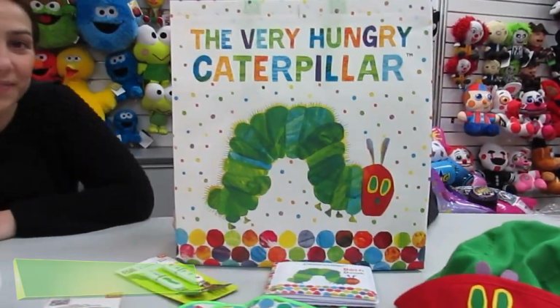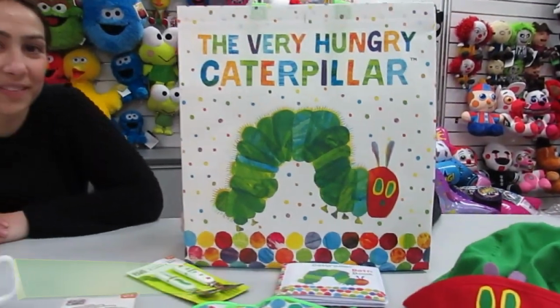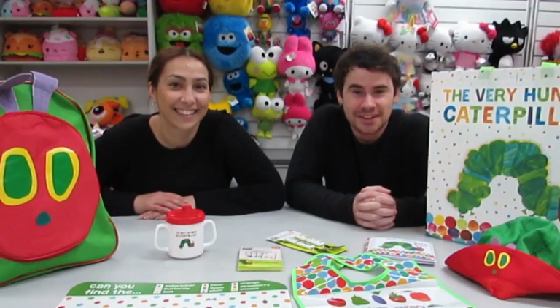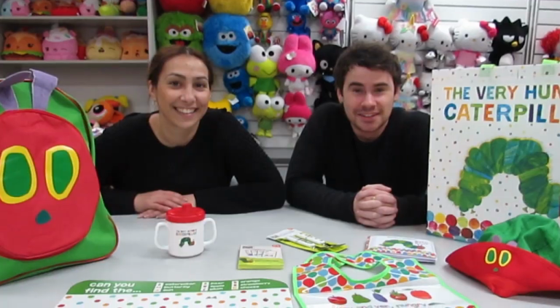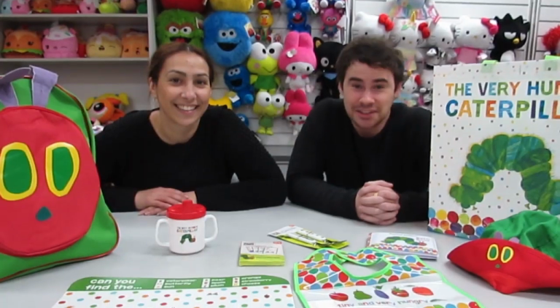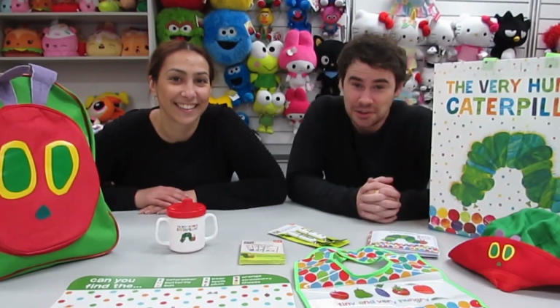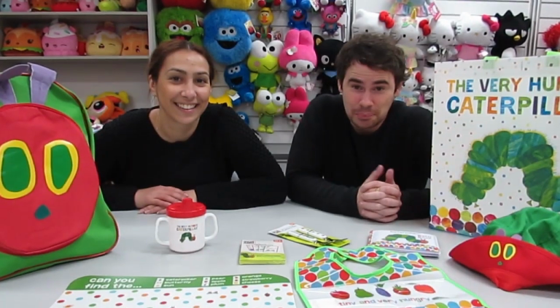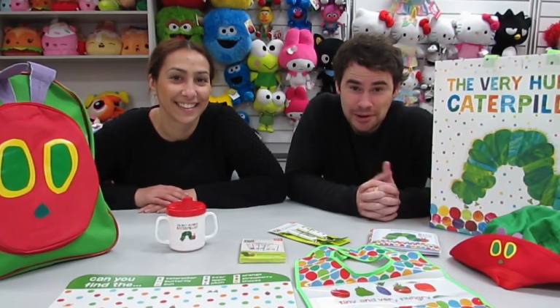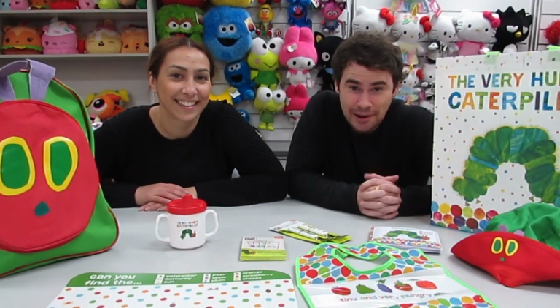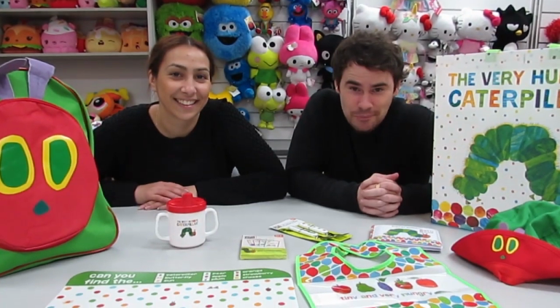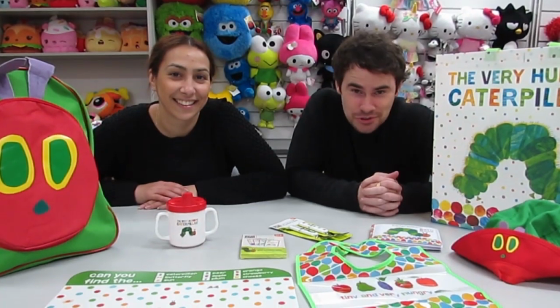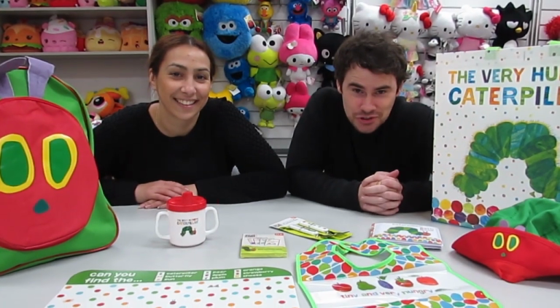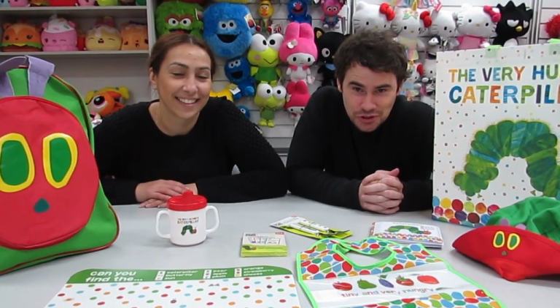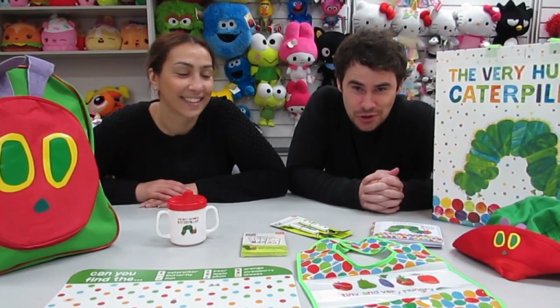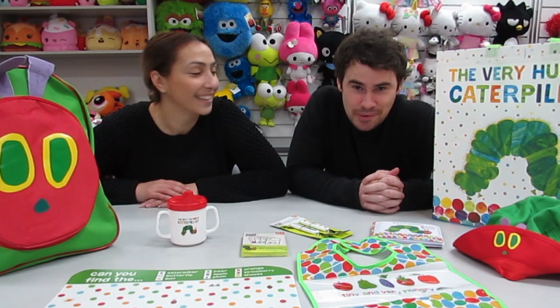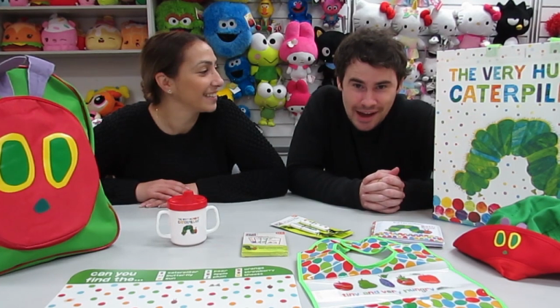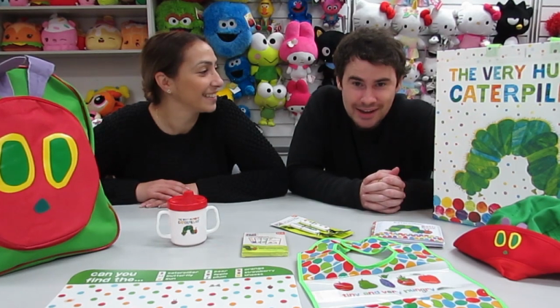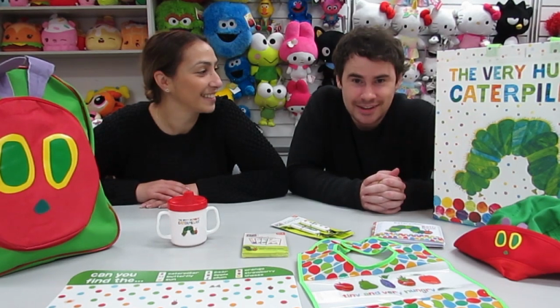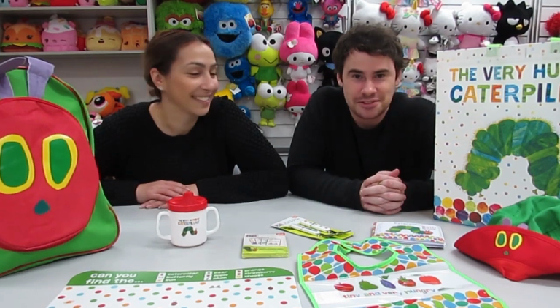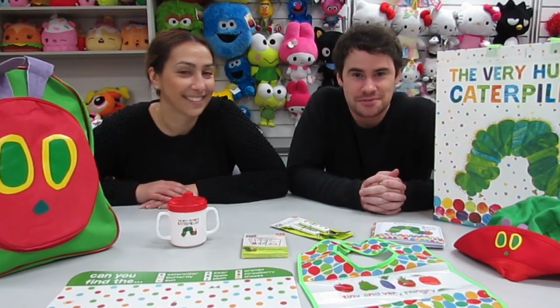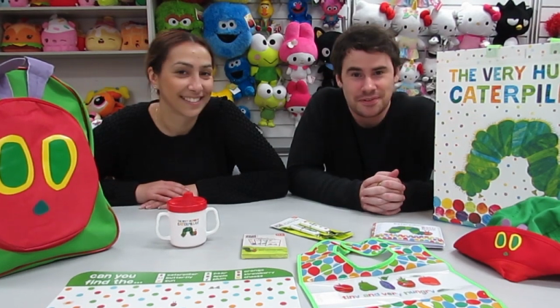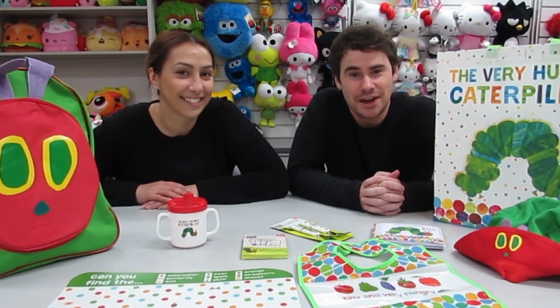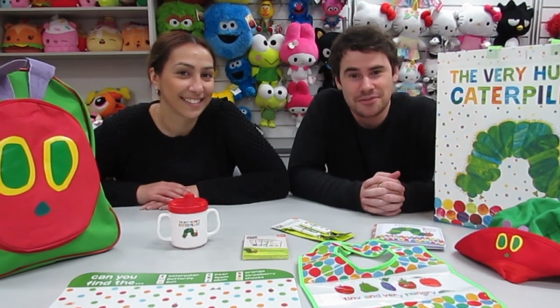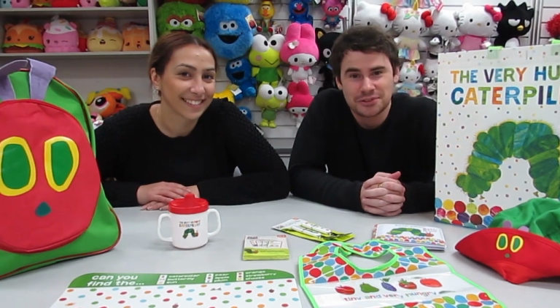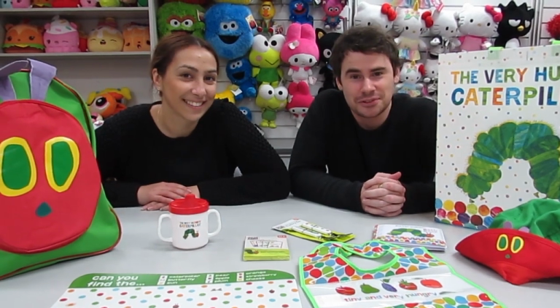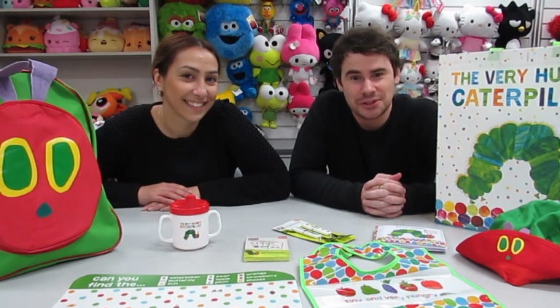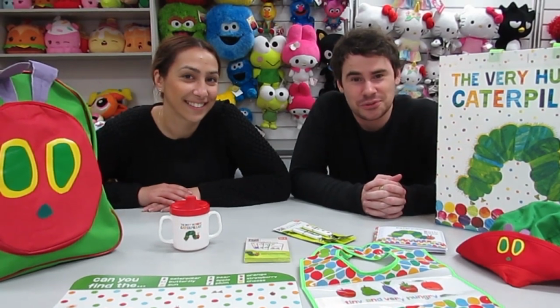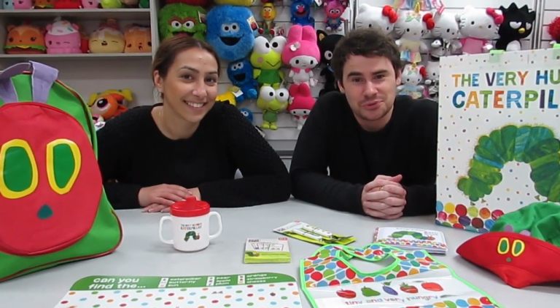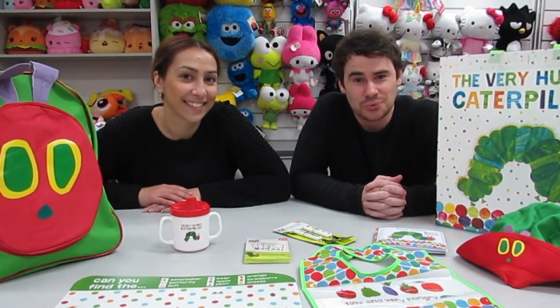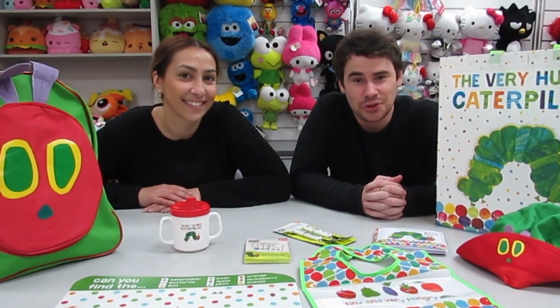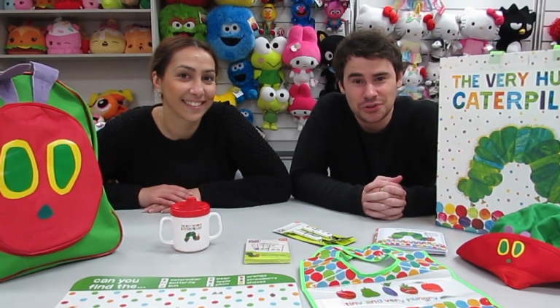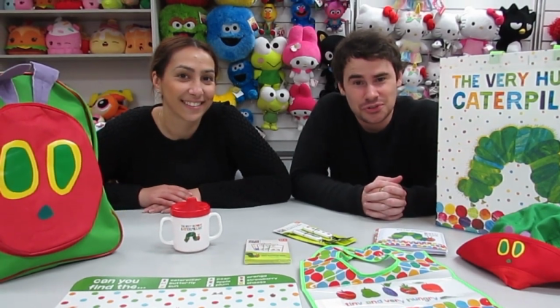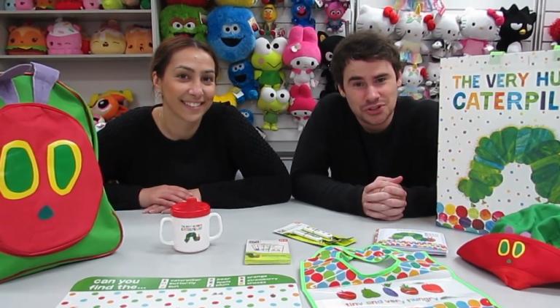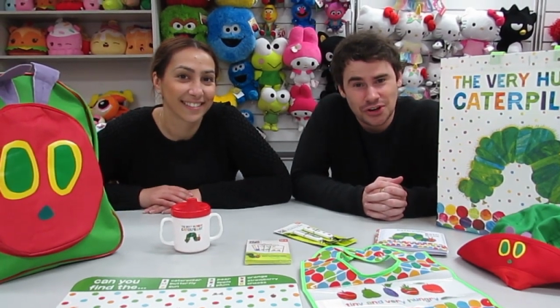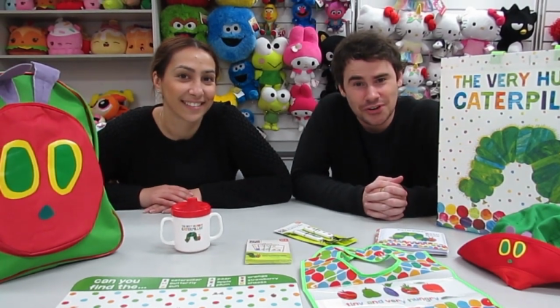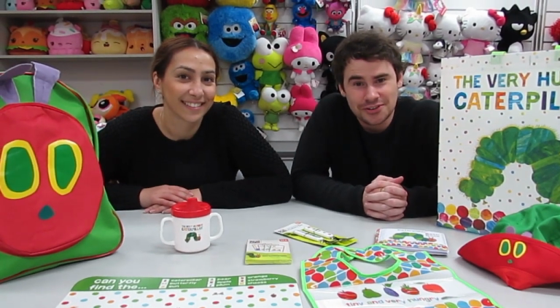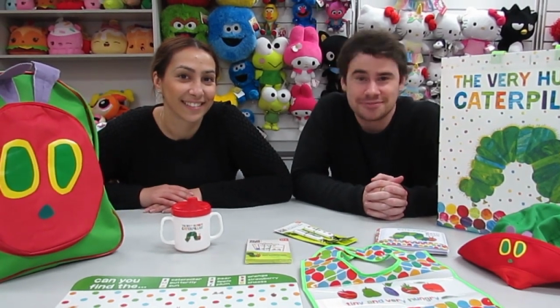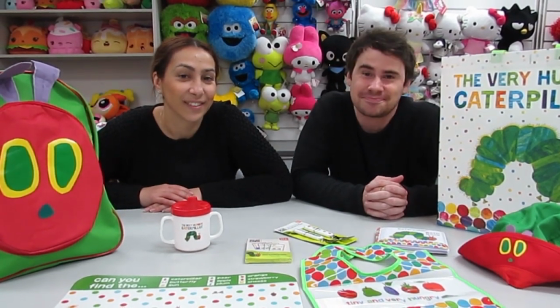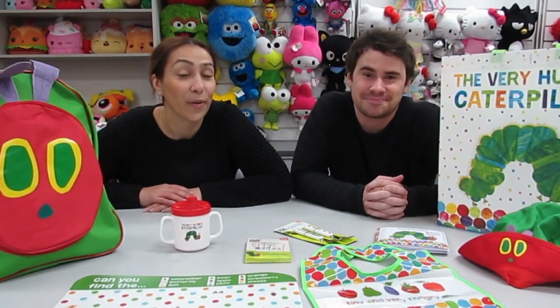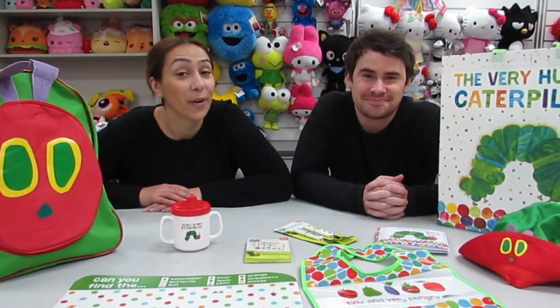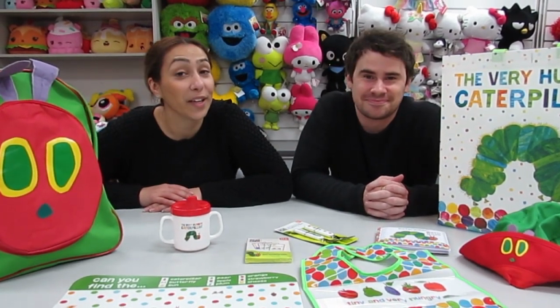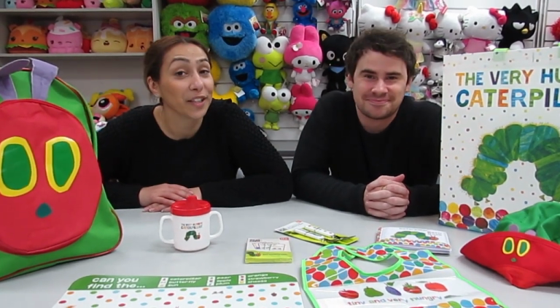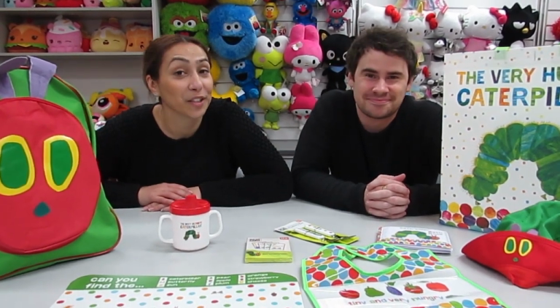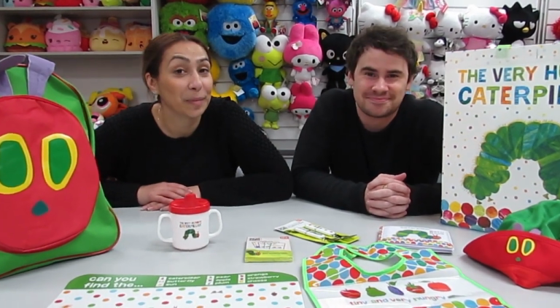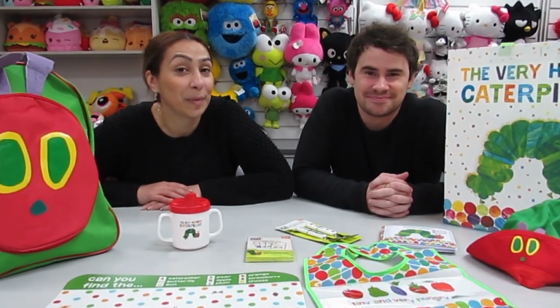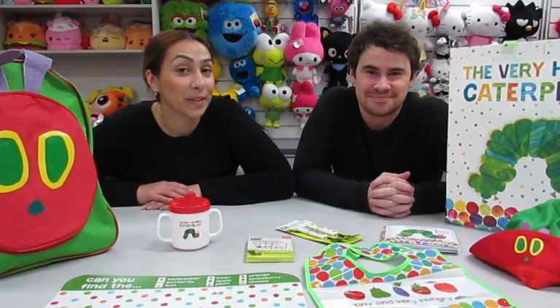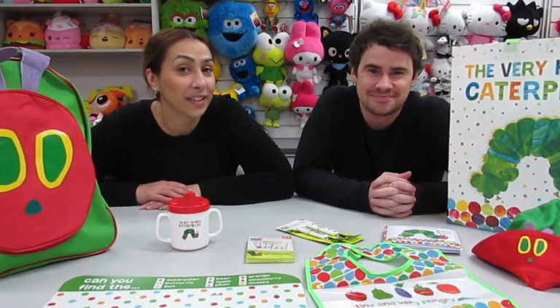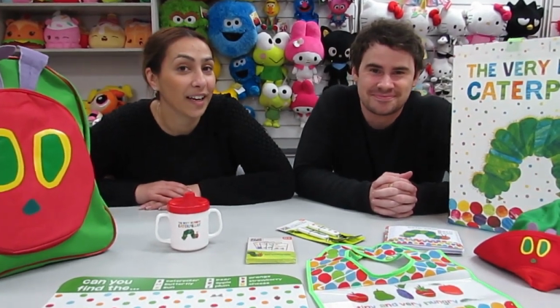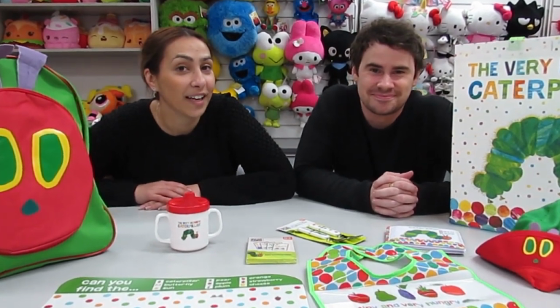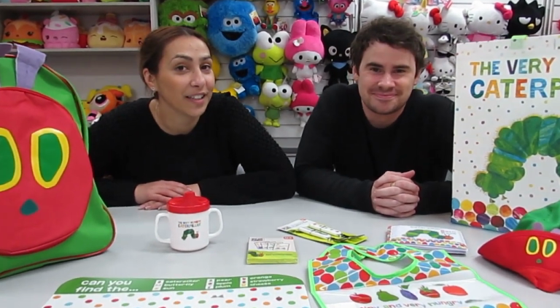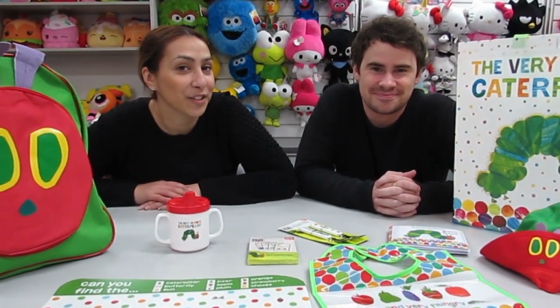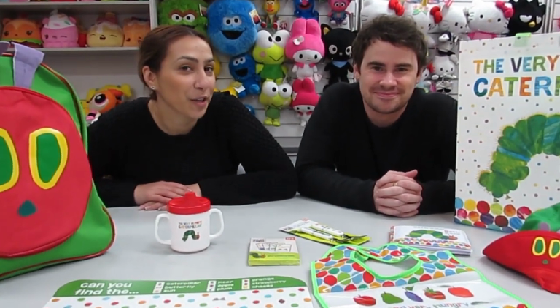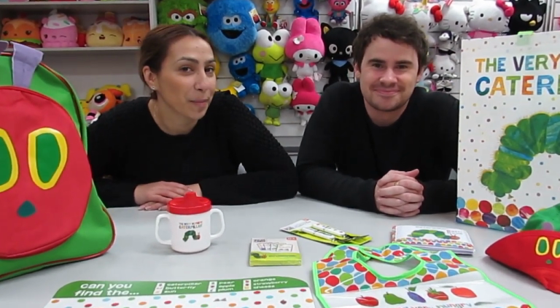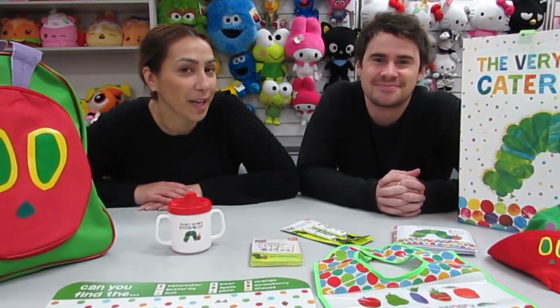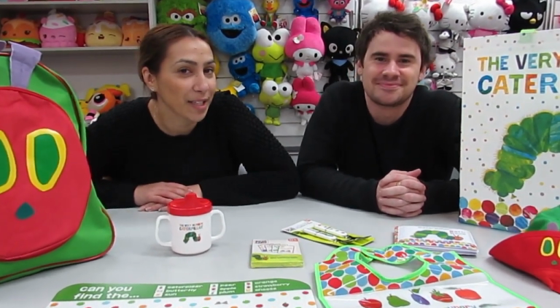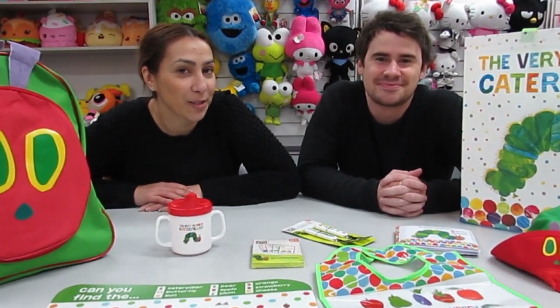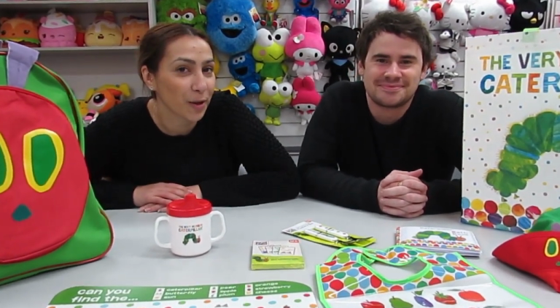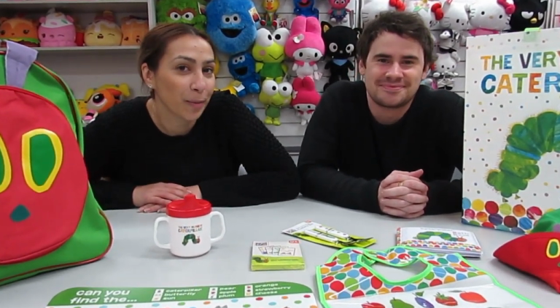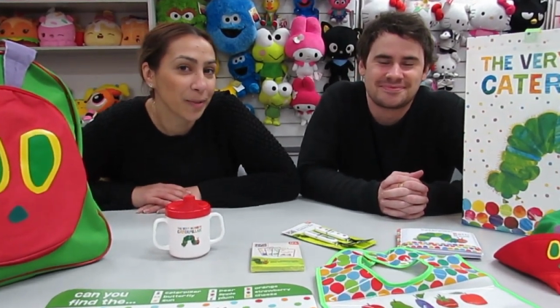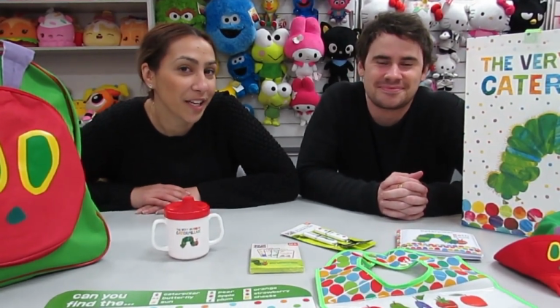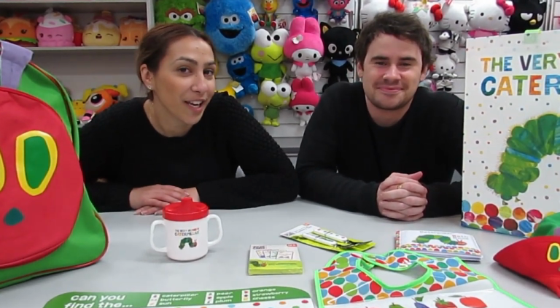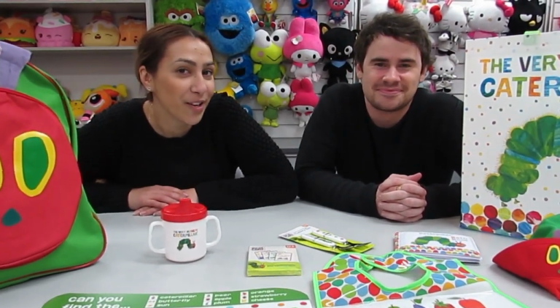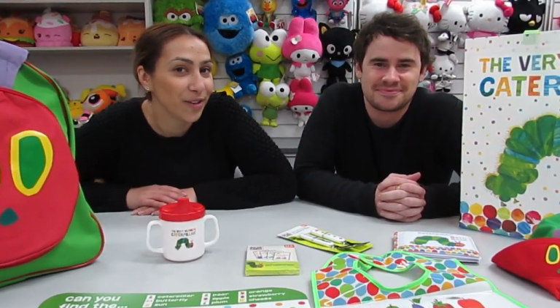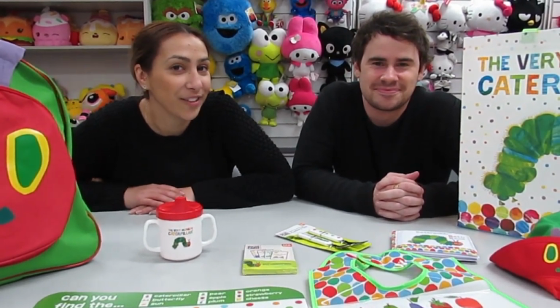You can pick up this showbag at your favourite local royal show, or you can jump online at showbags.com.au.